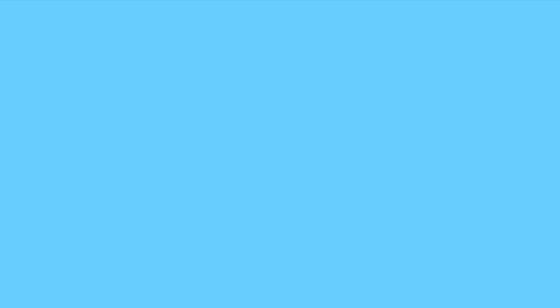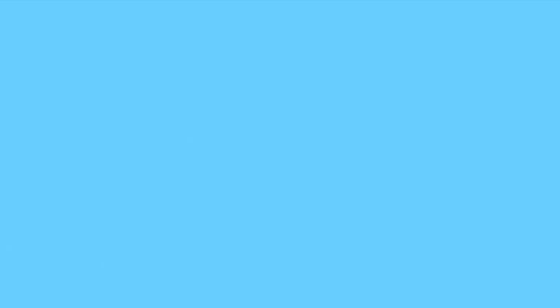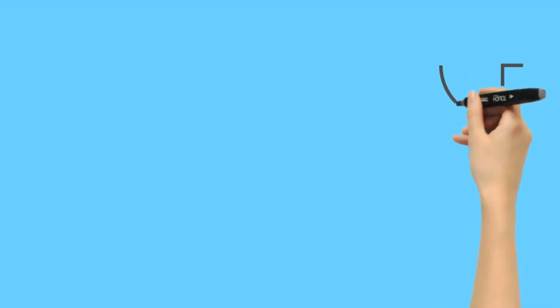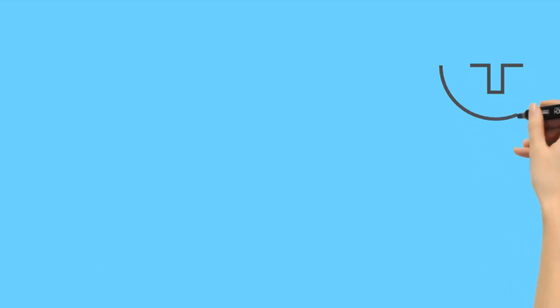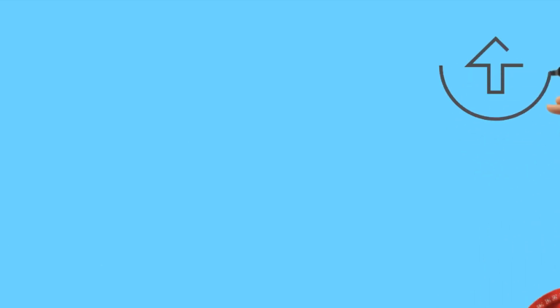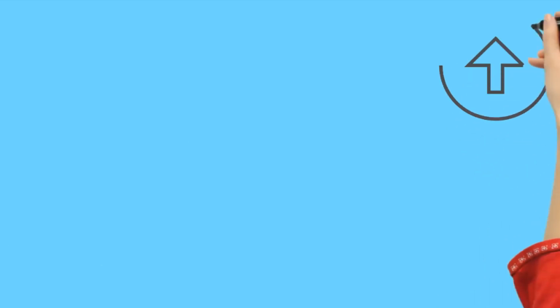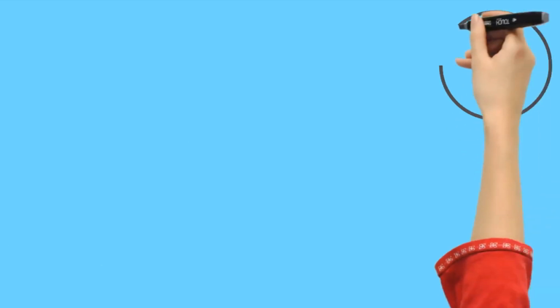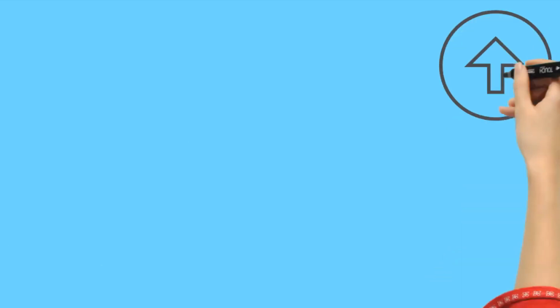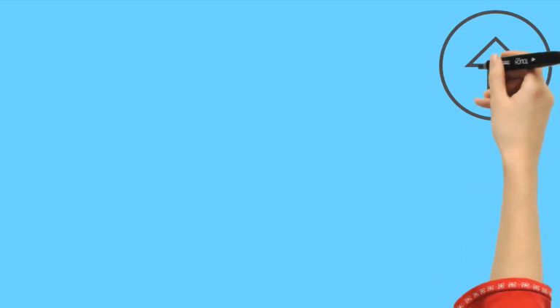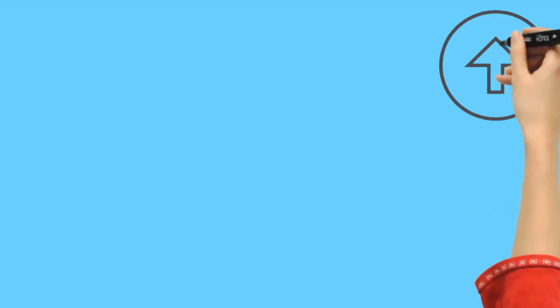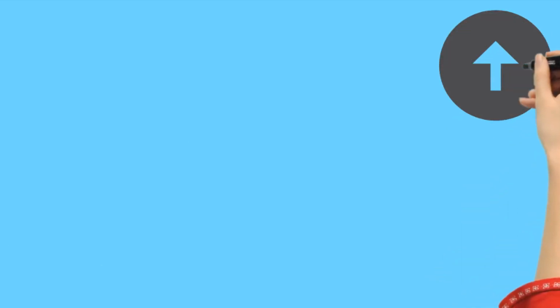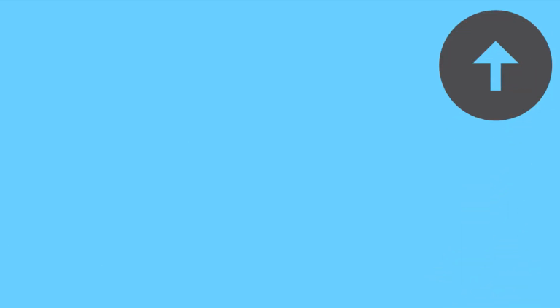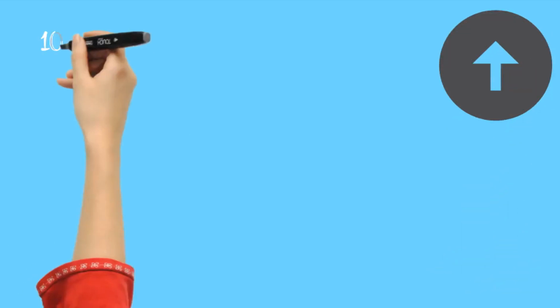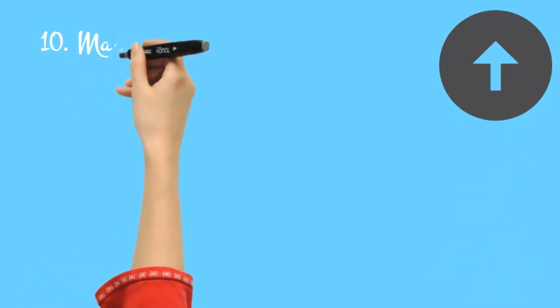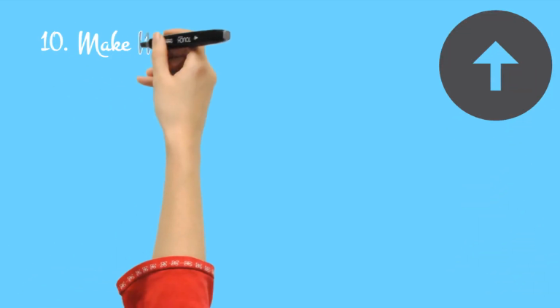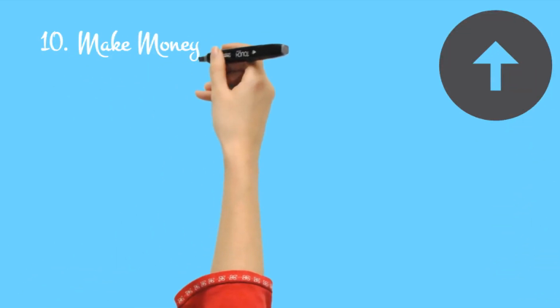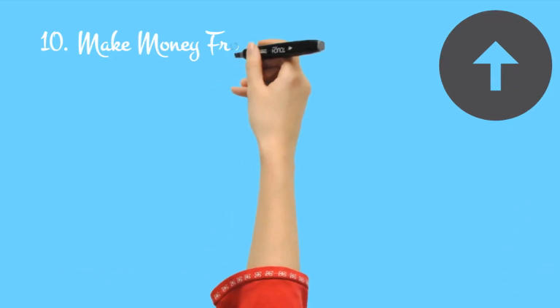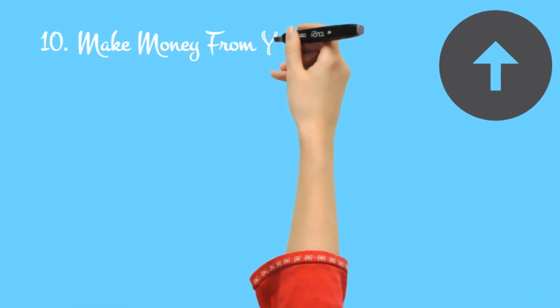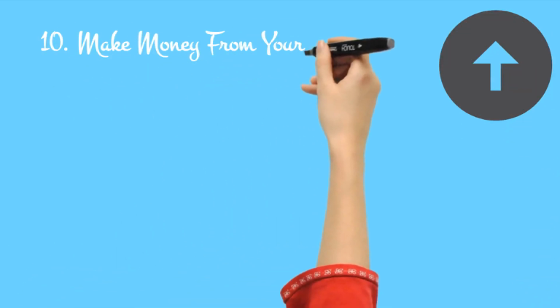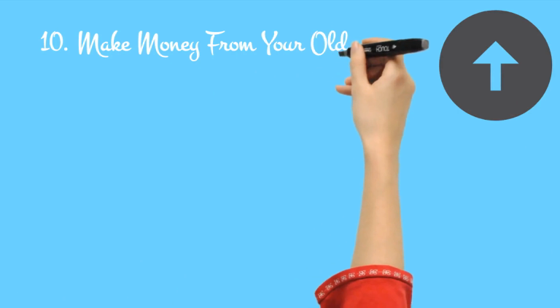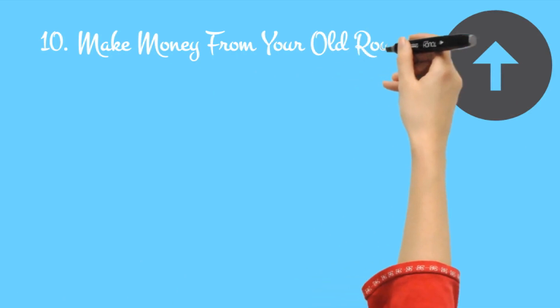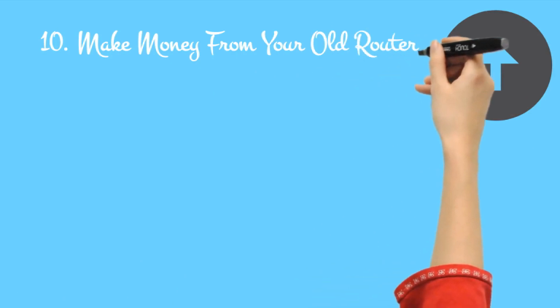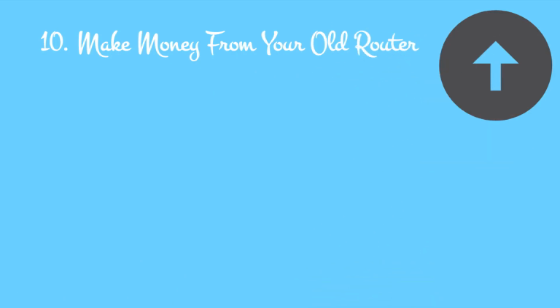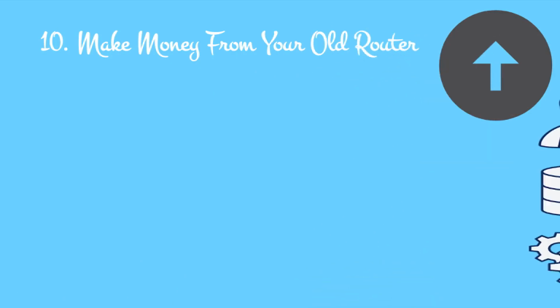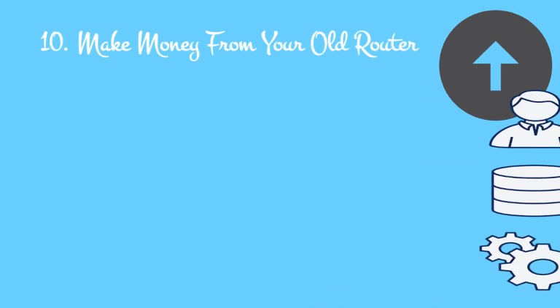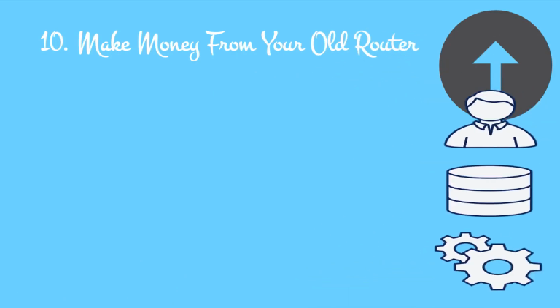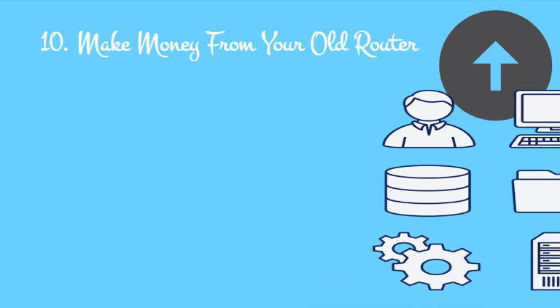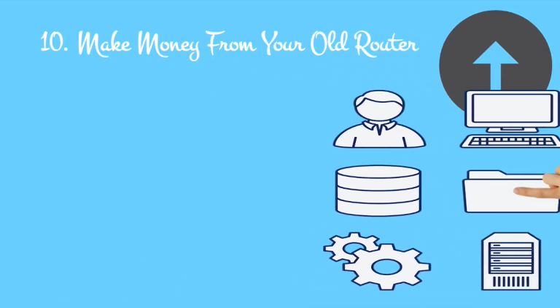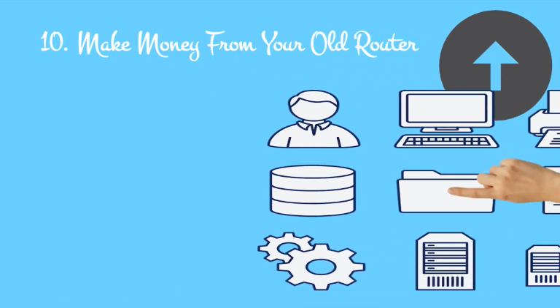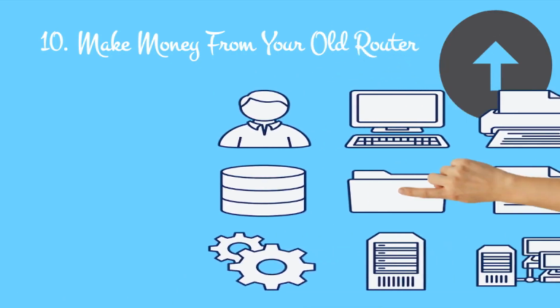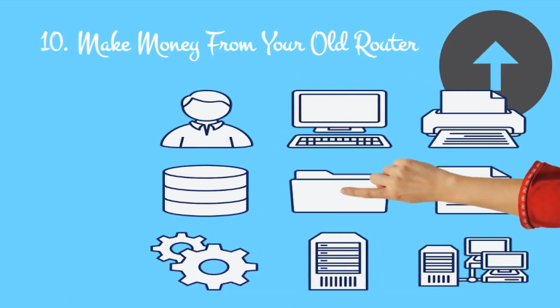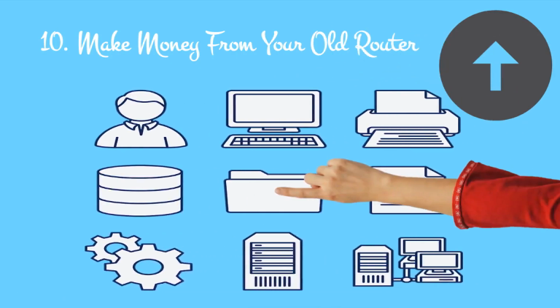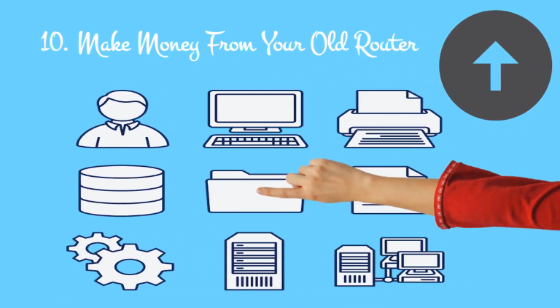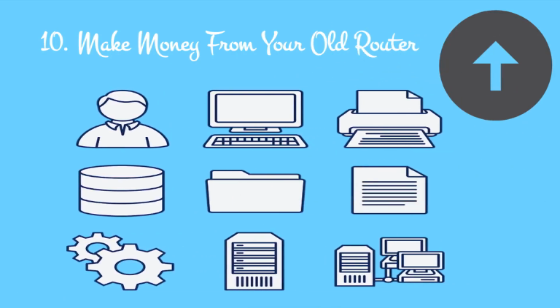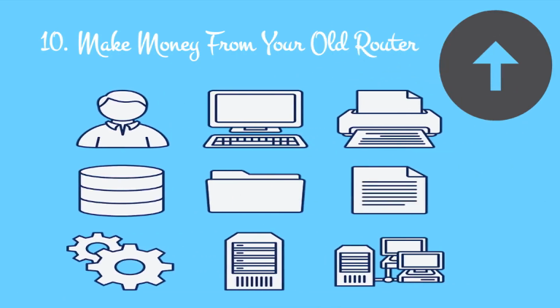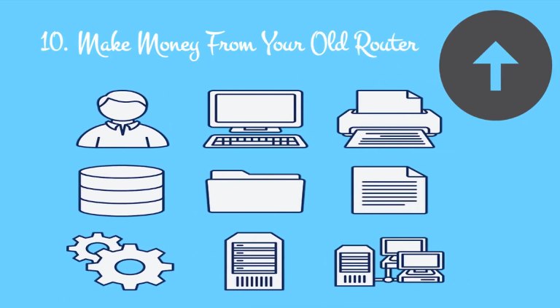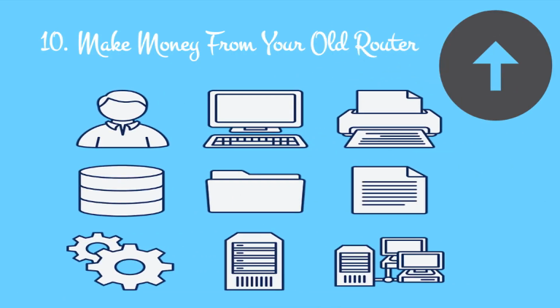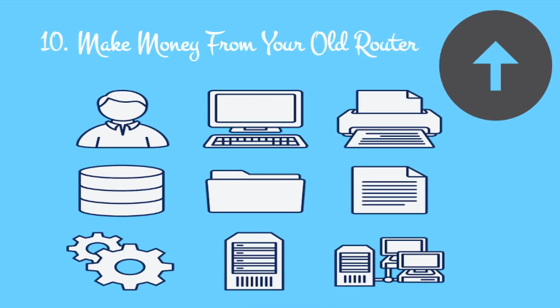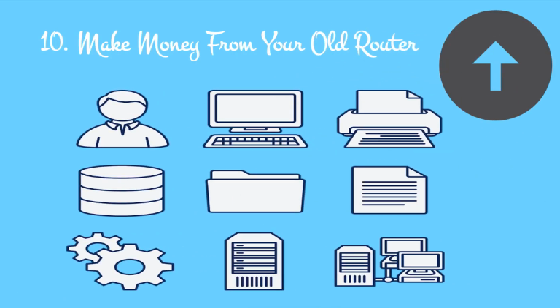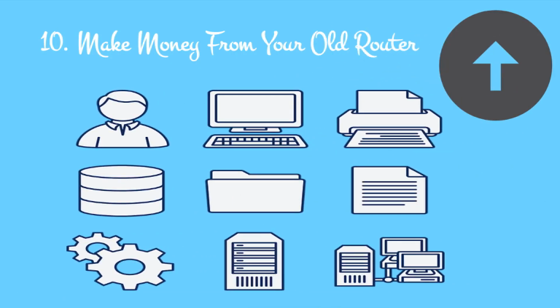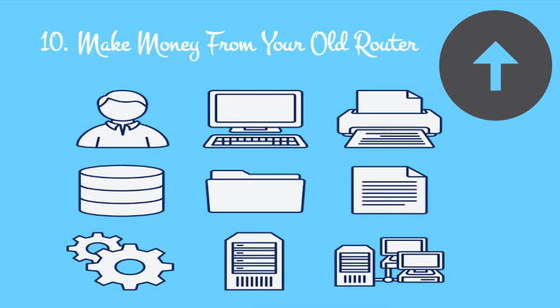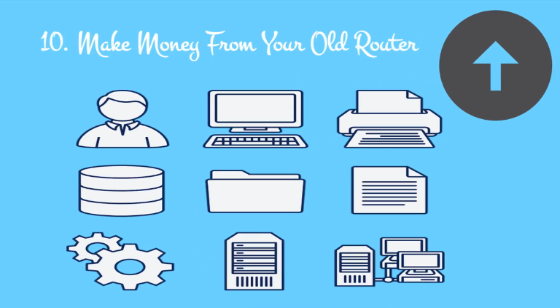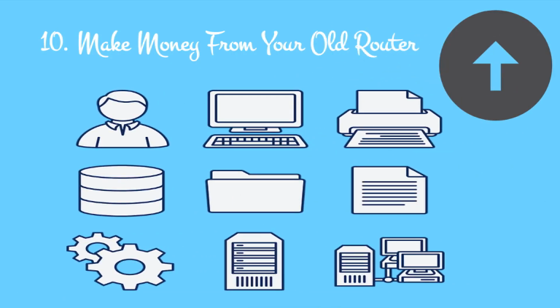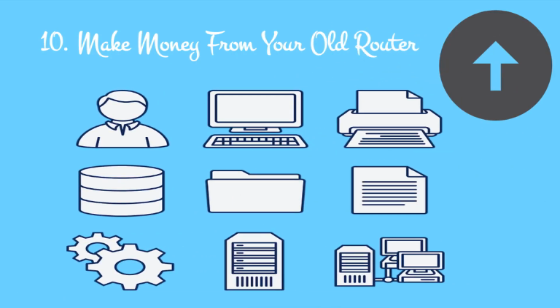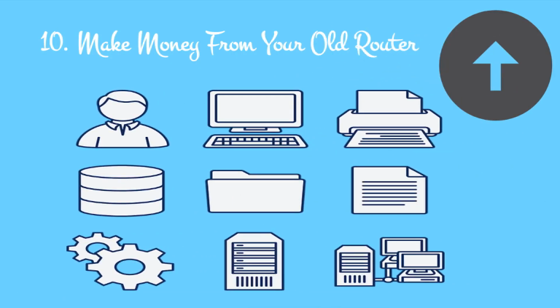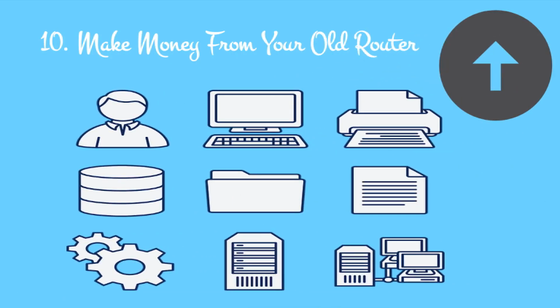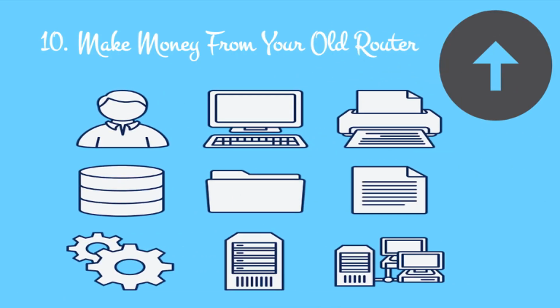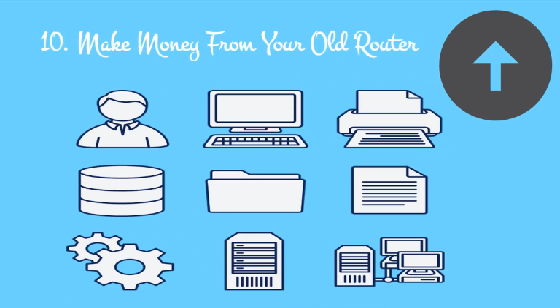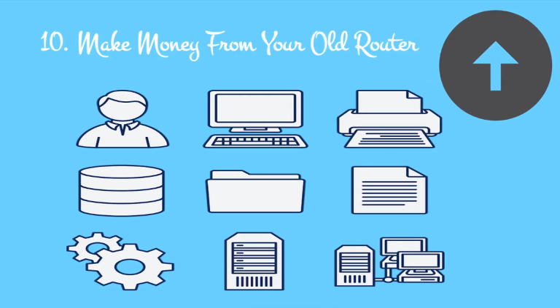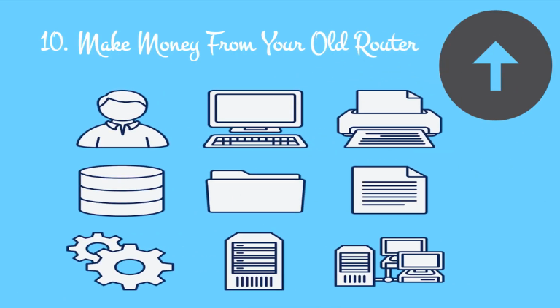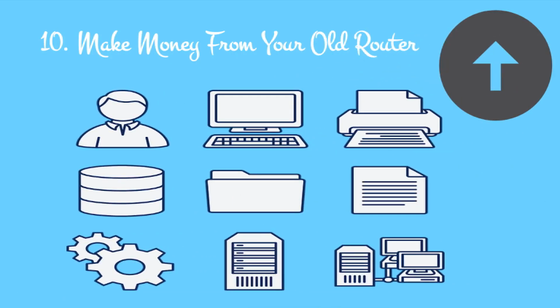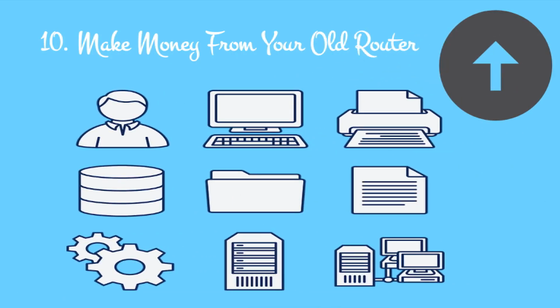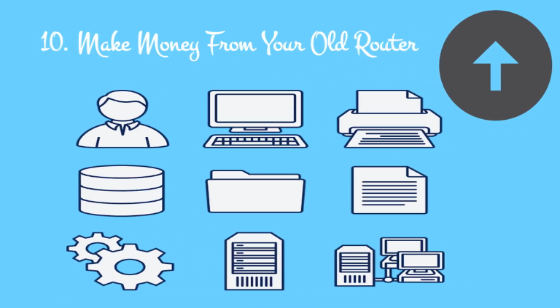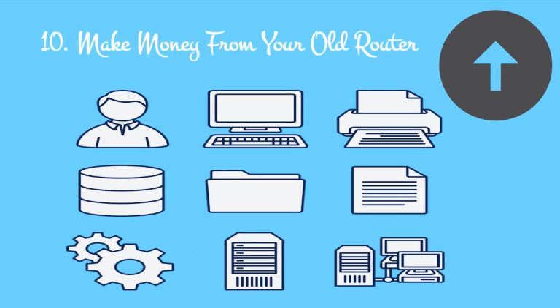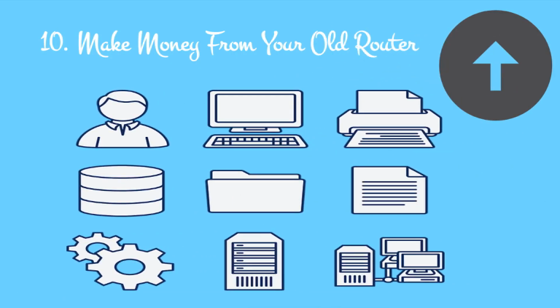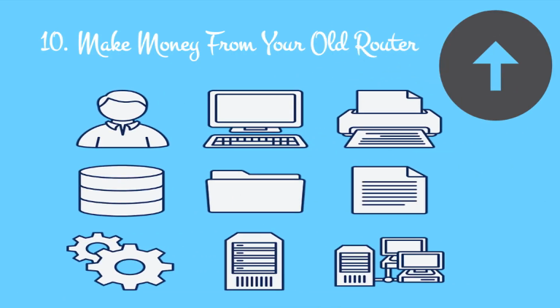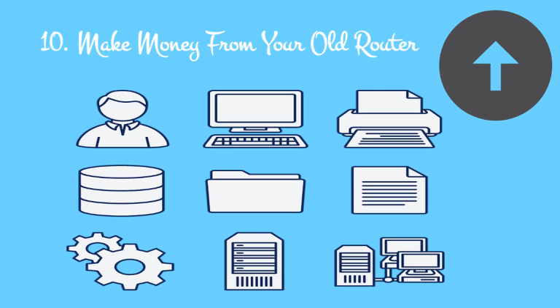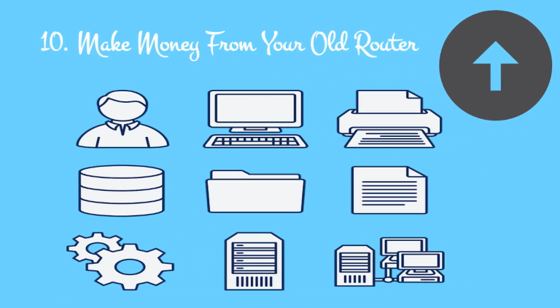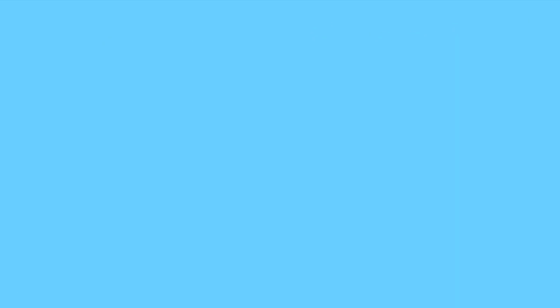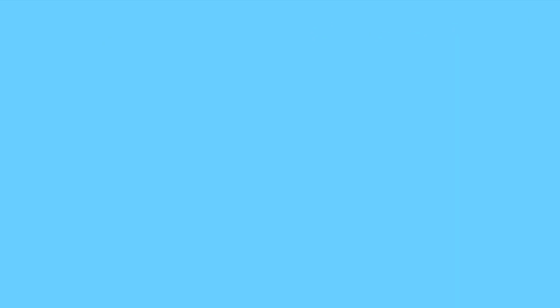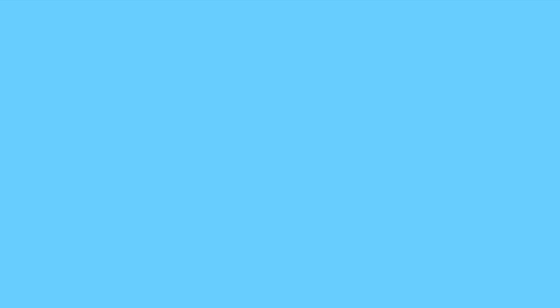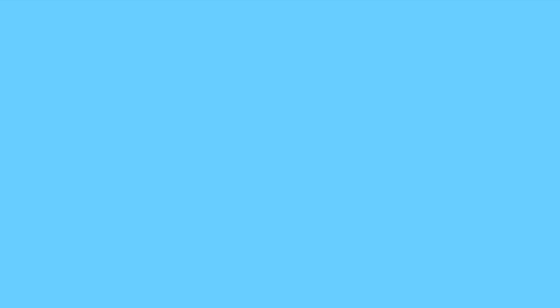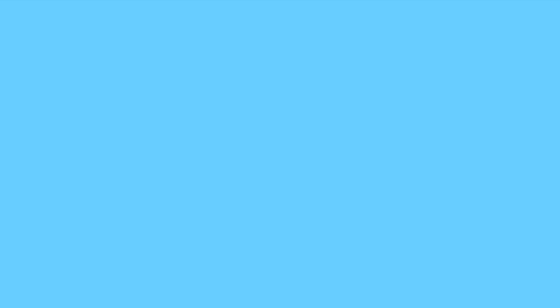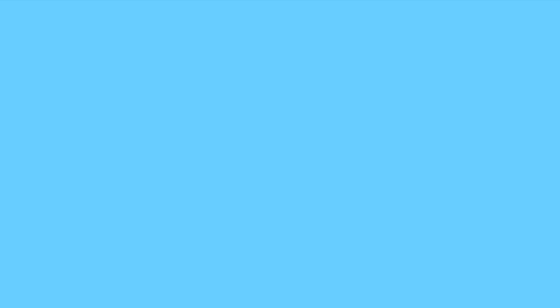10. Make money from your old router. If you don't fancy spending time trying to set up your old router with modern hardware, why not sell it?